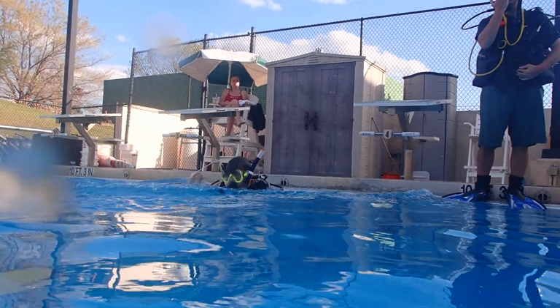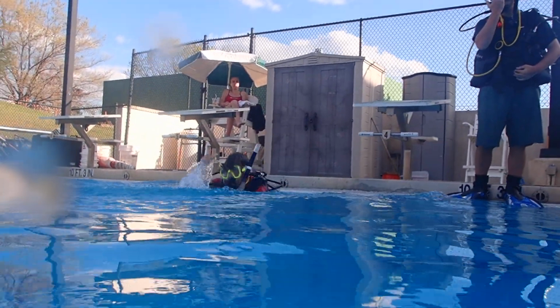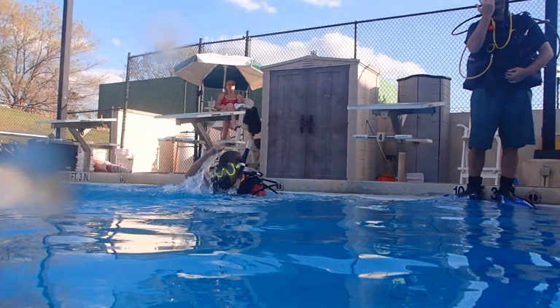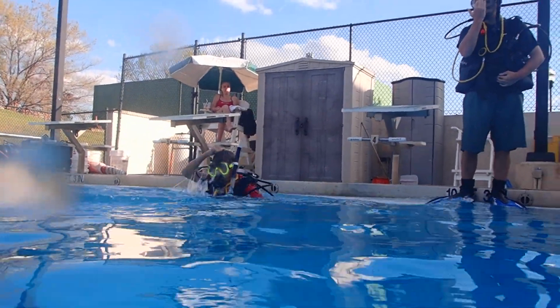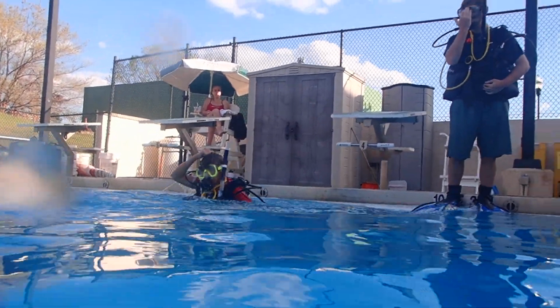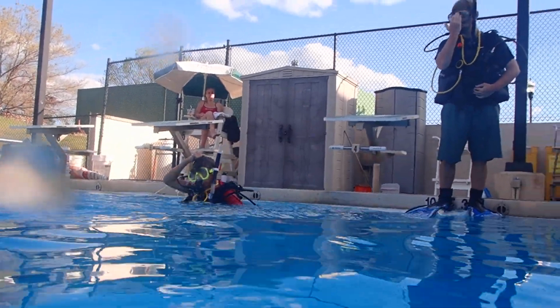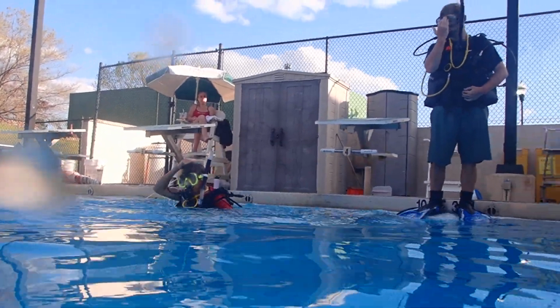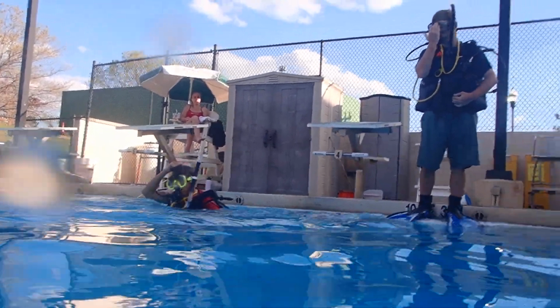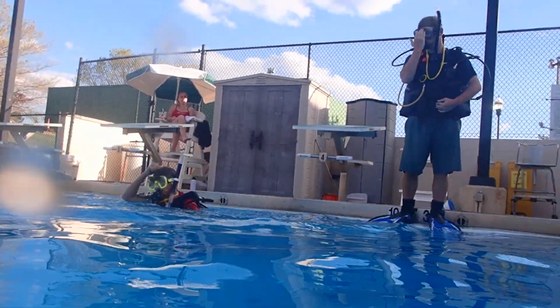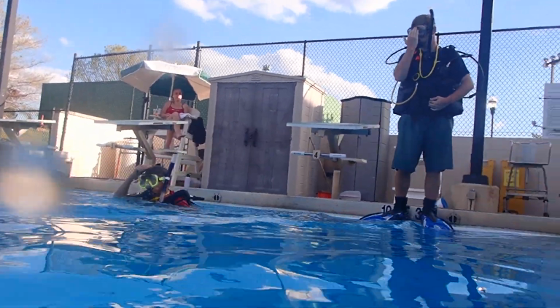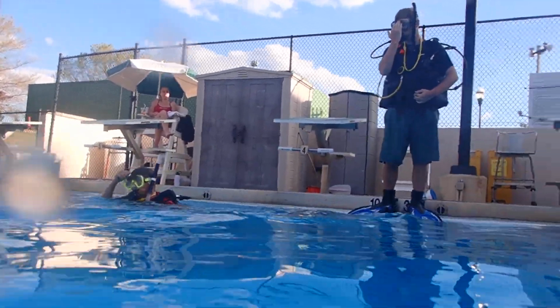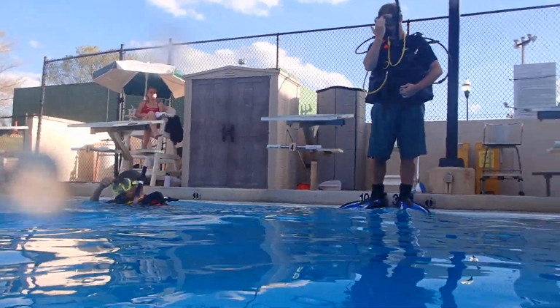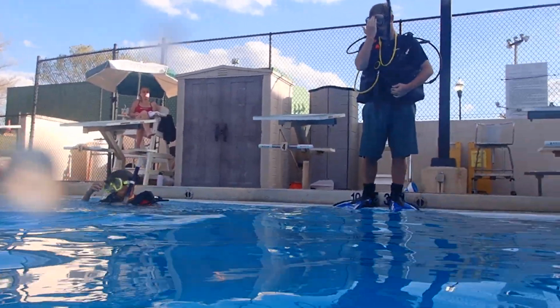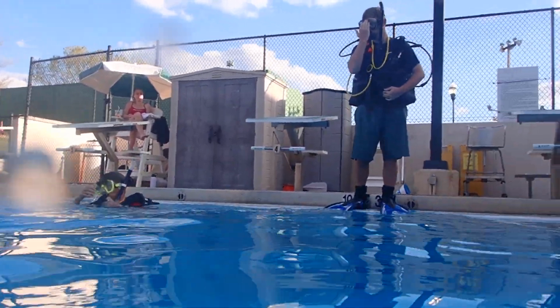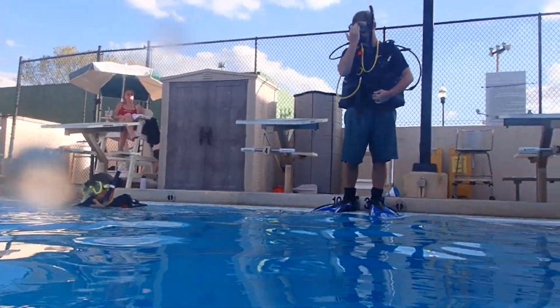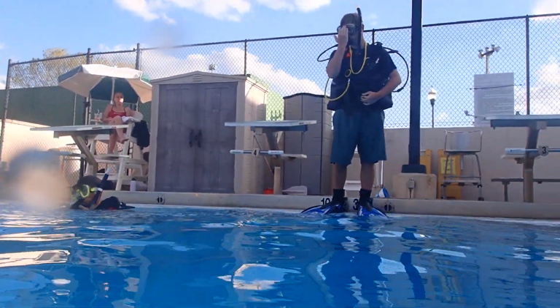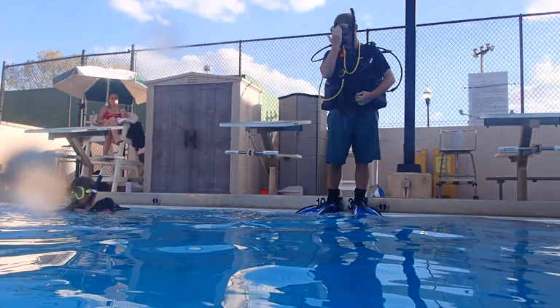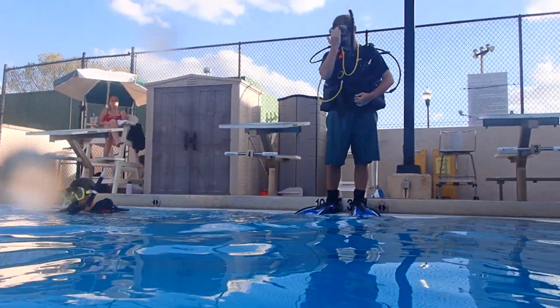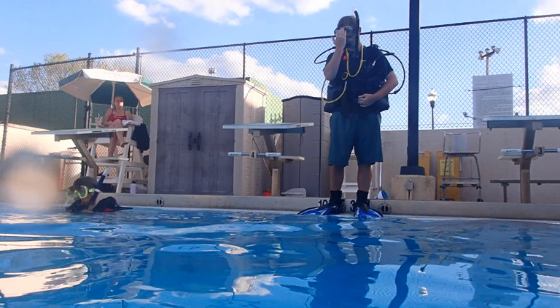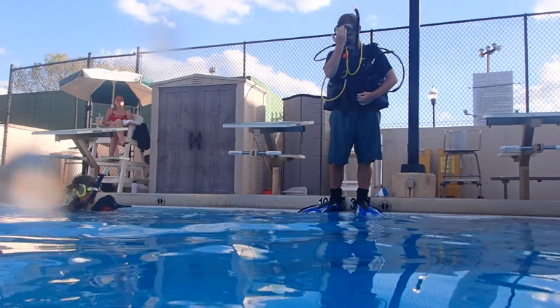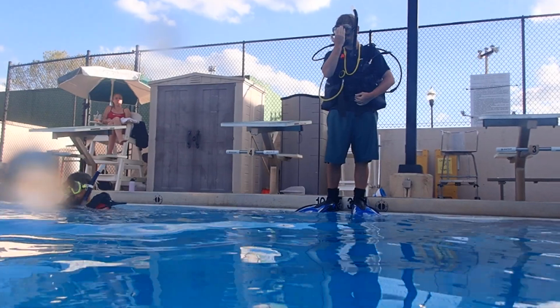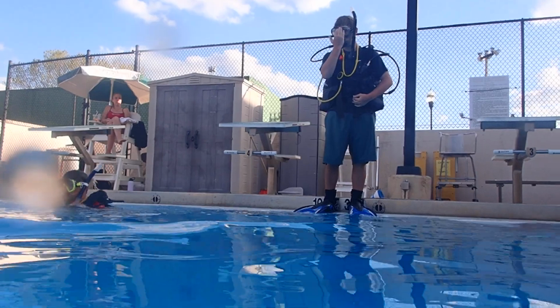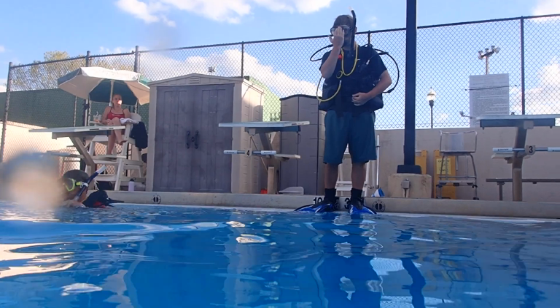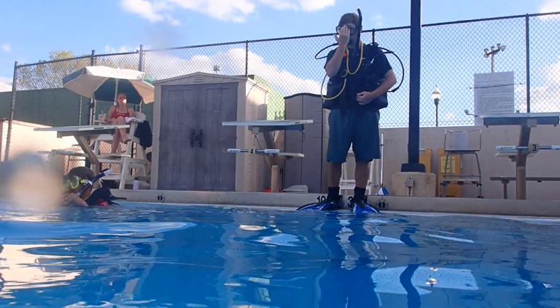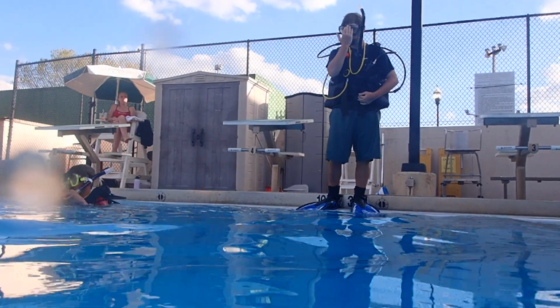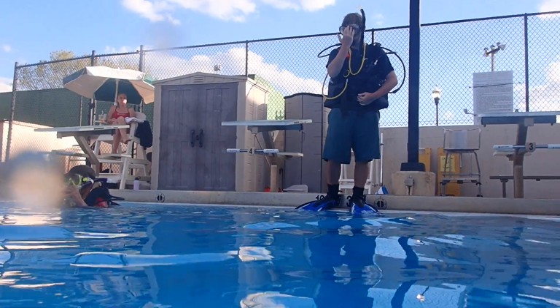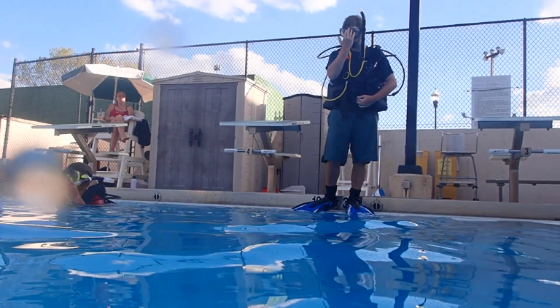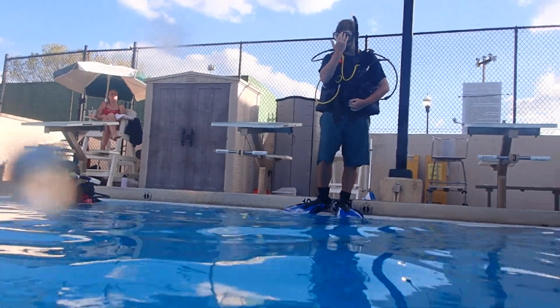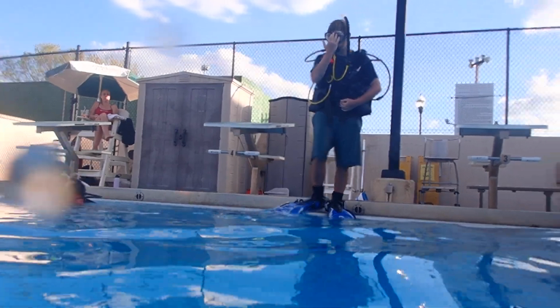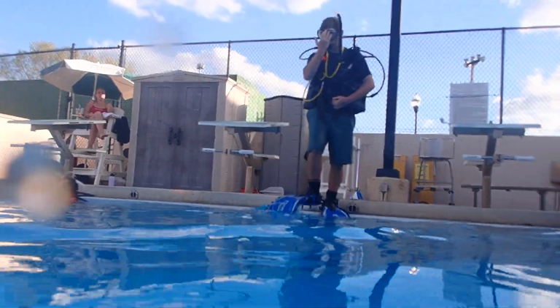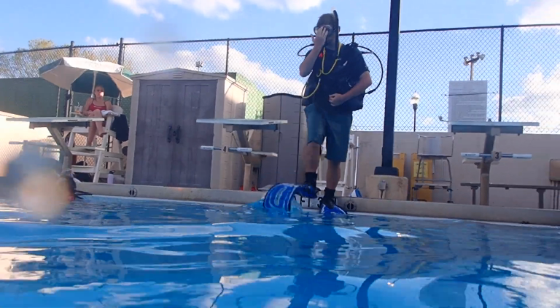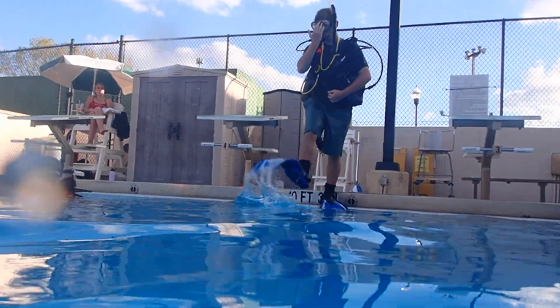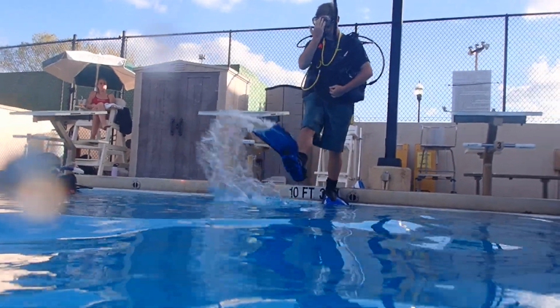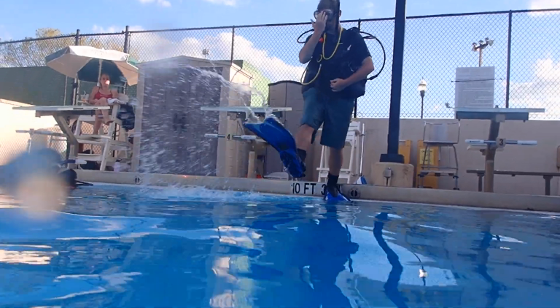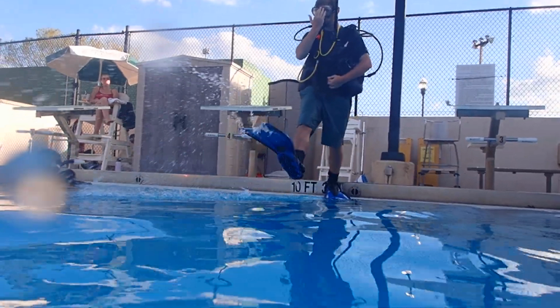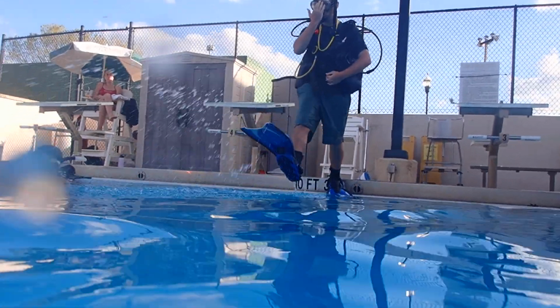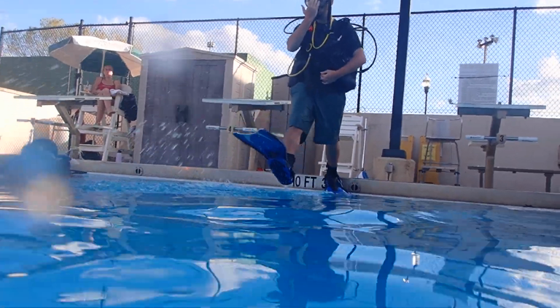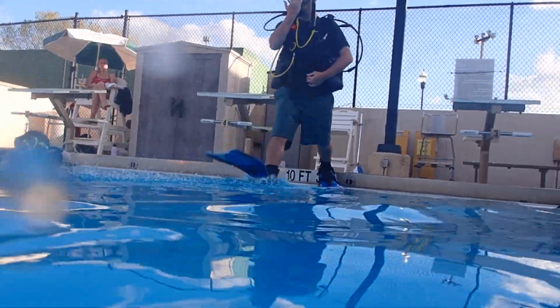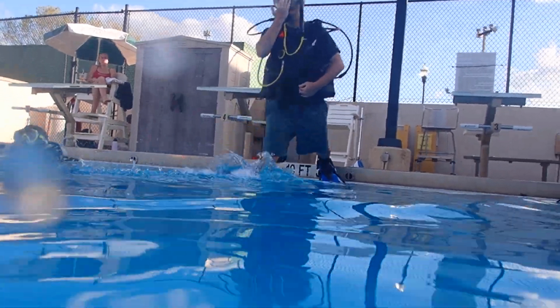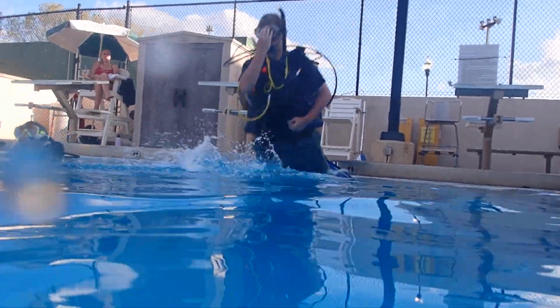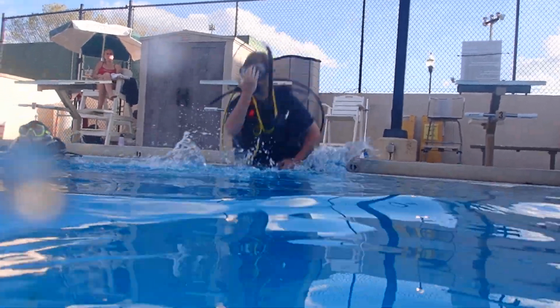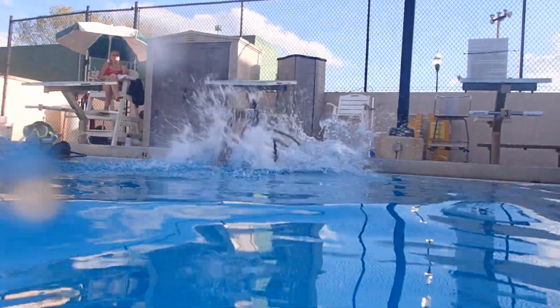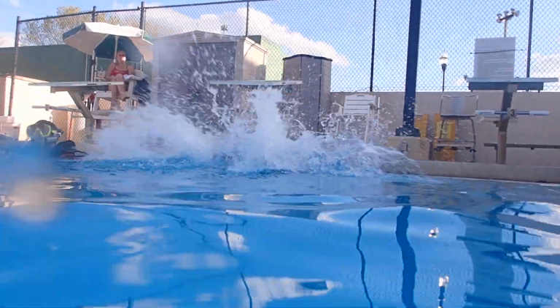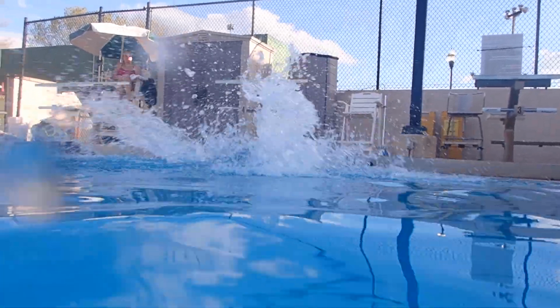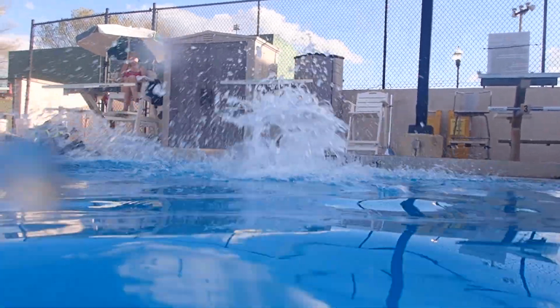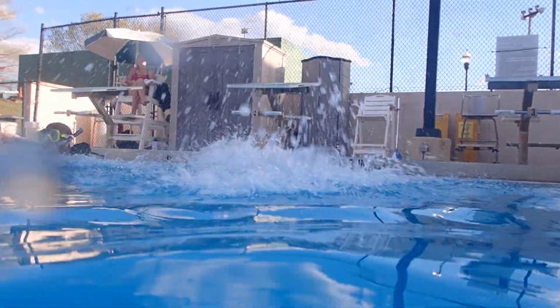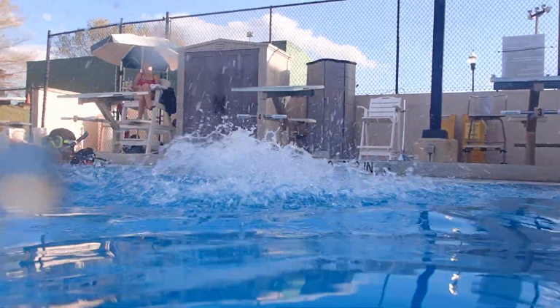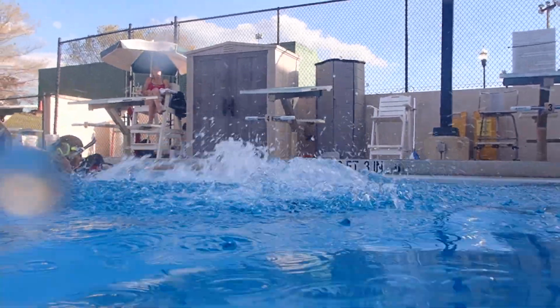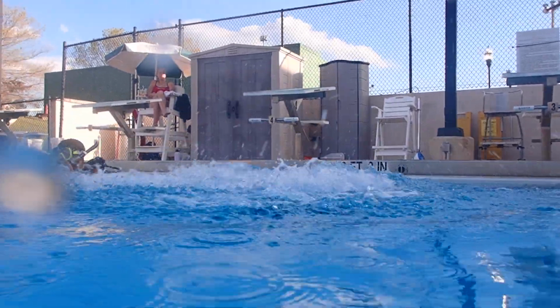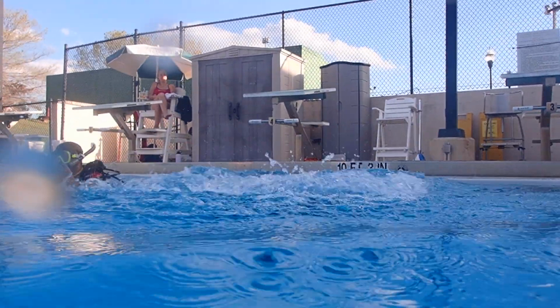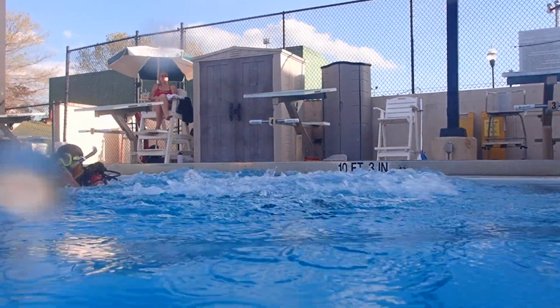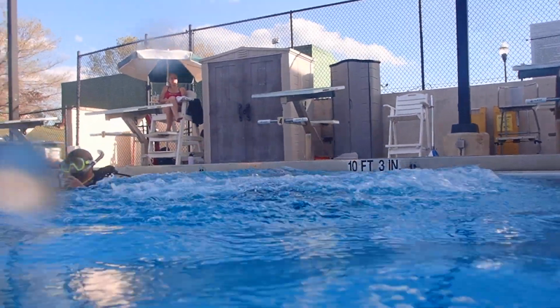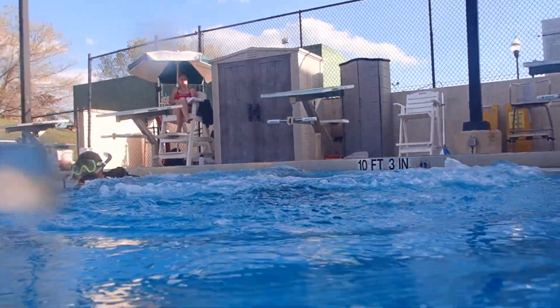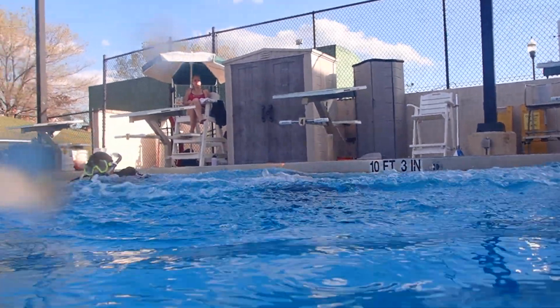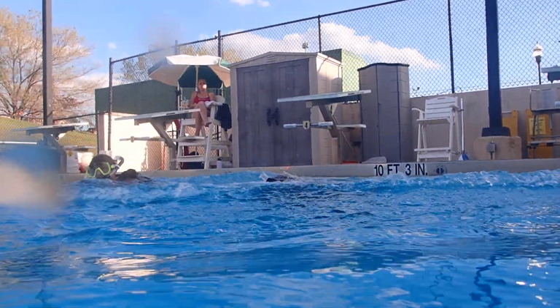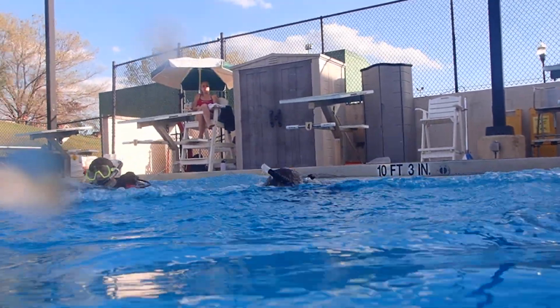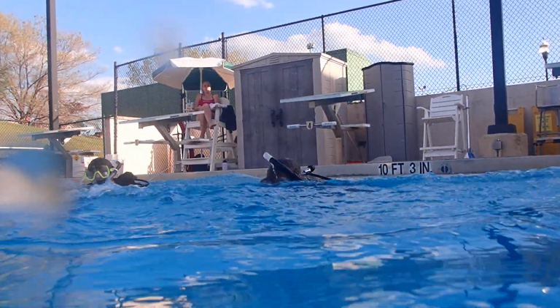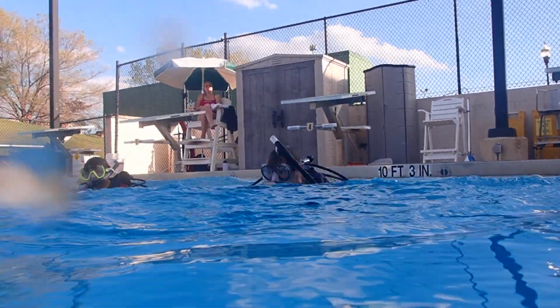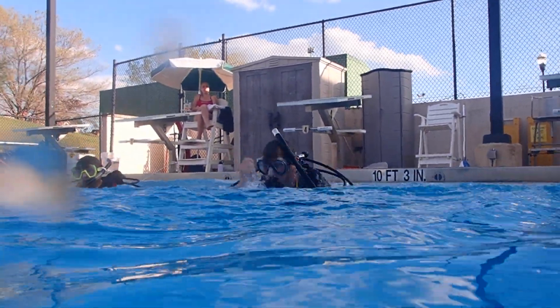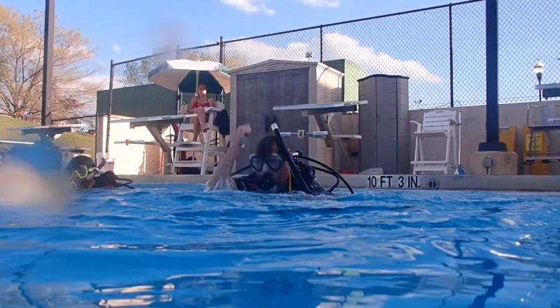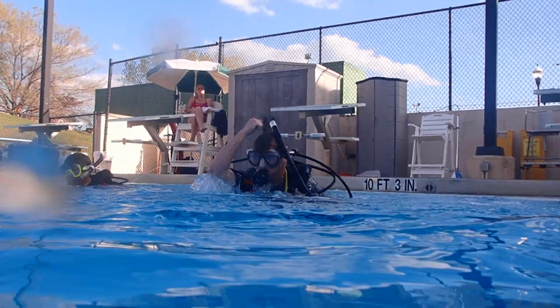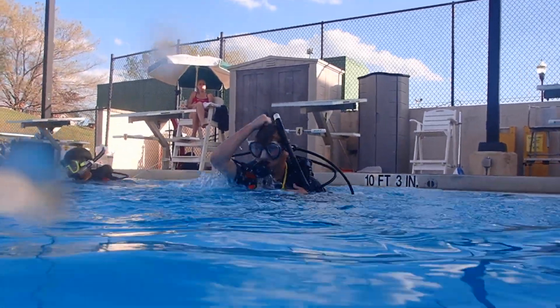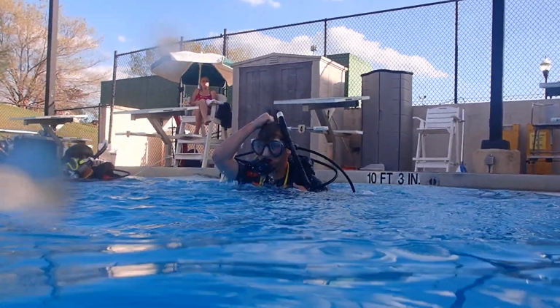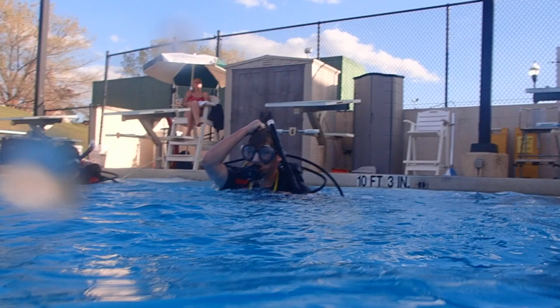One hand over the weight belt class, the other over the mask and the regulator. Go ahead. Excellent. Everyone's doing great so far. Doing great.